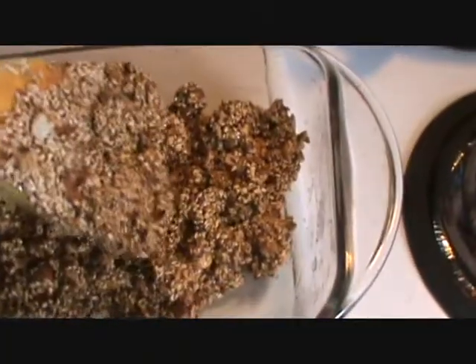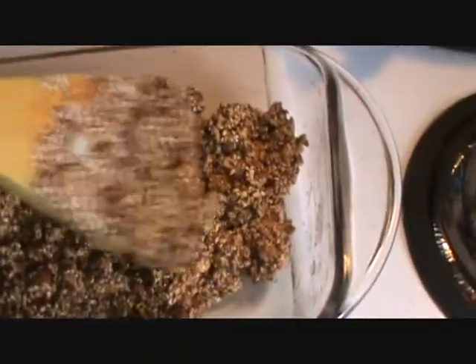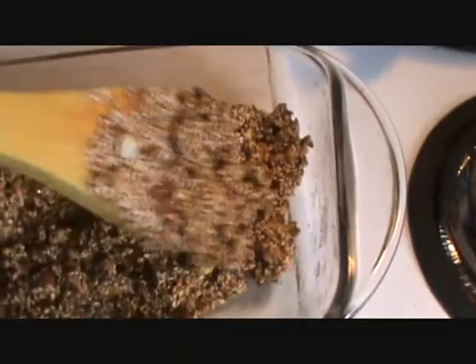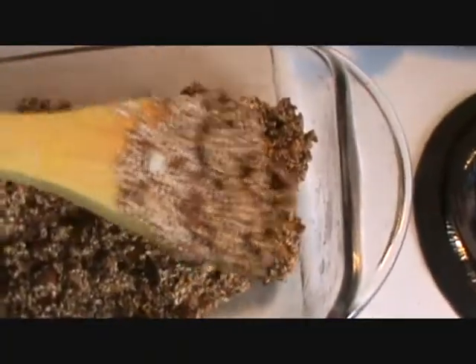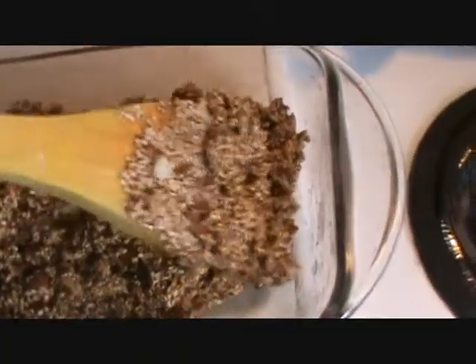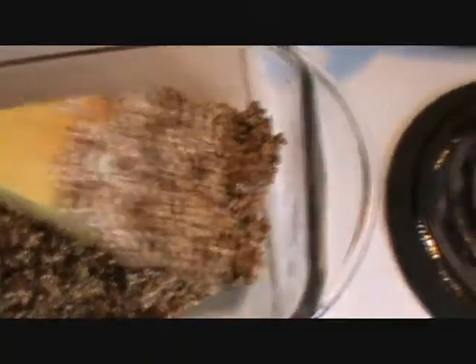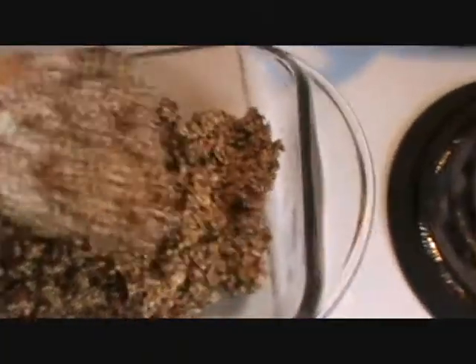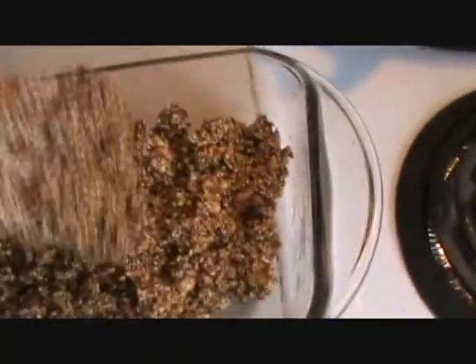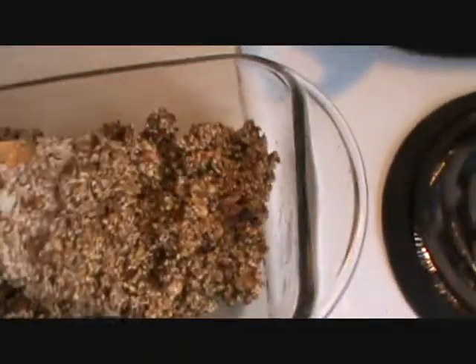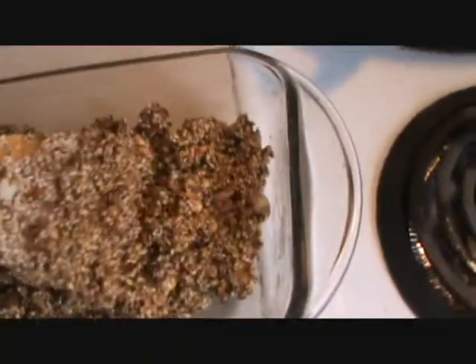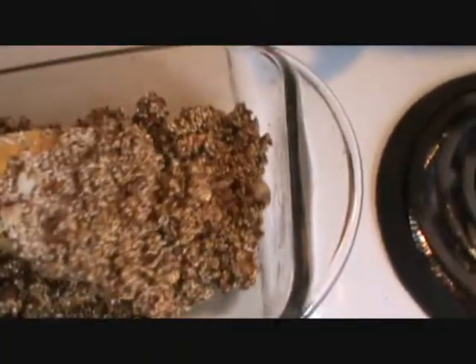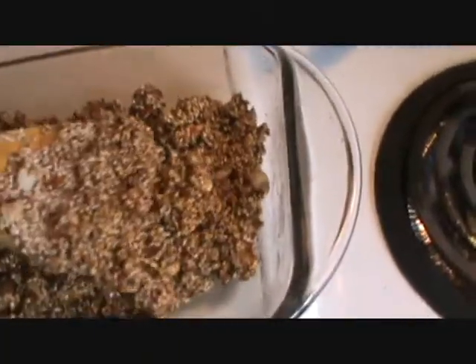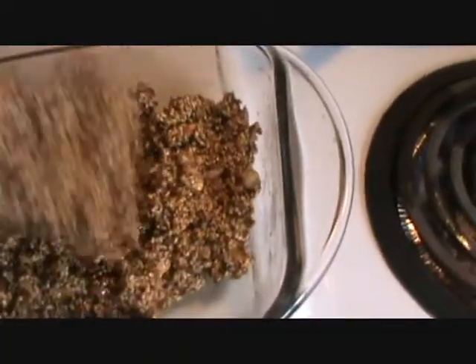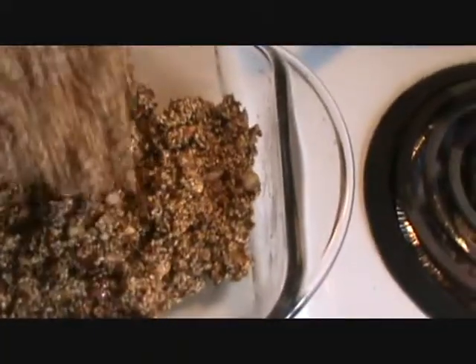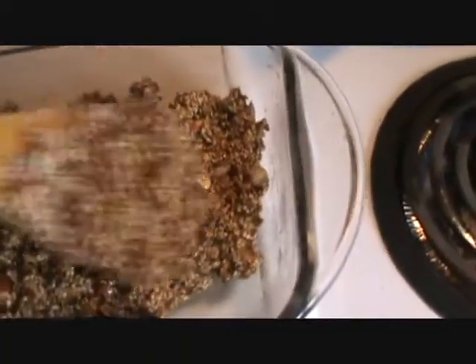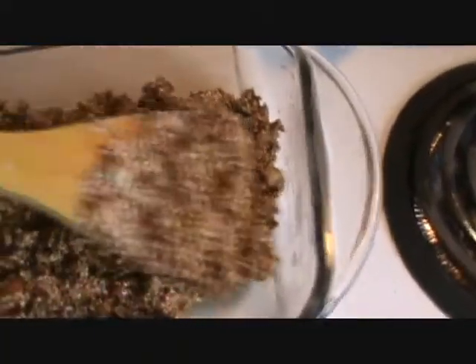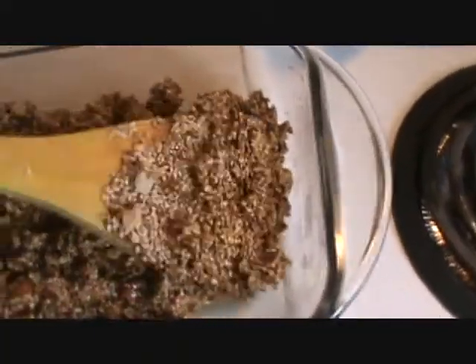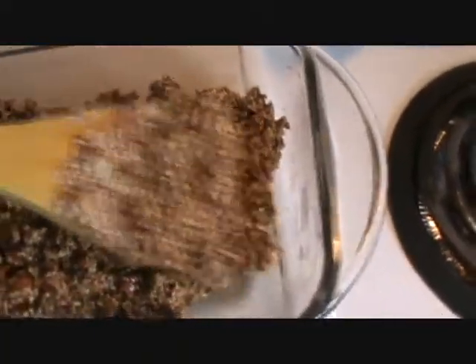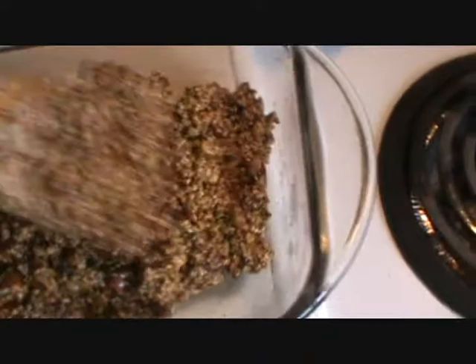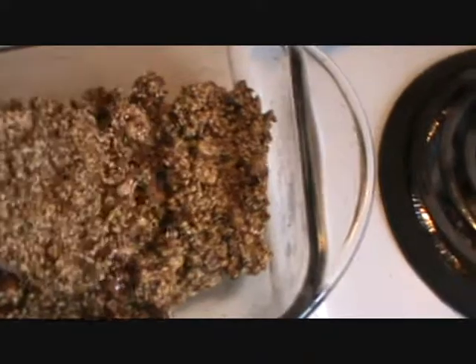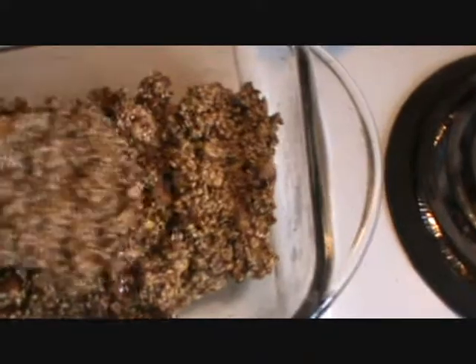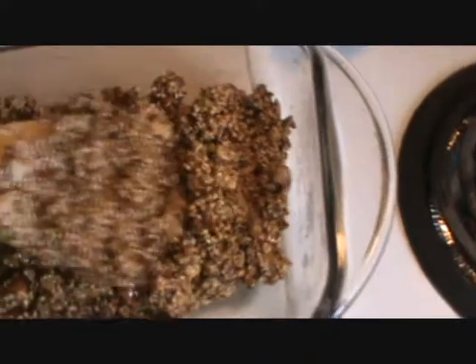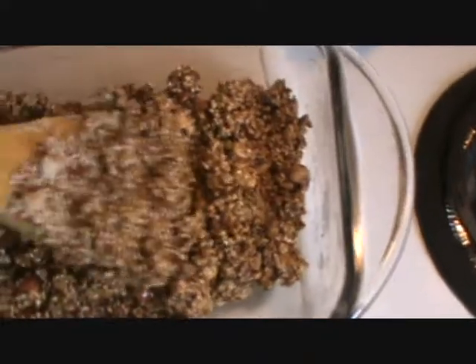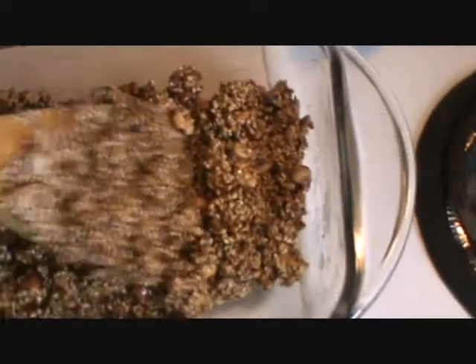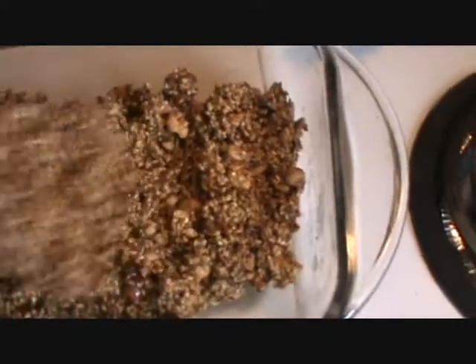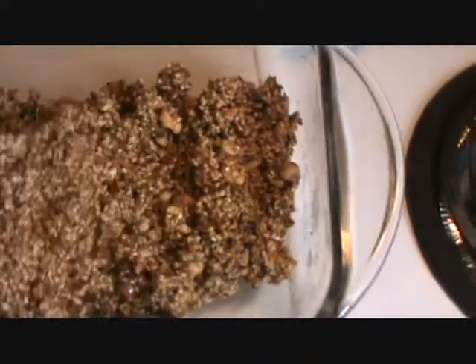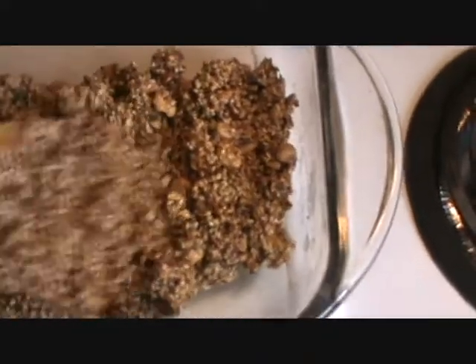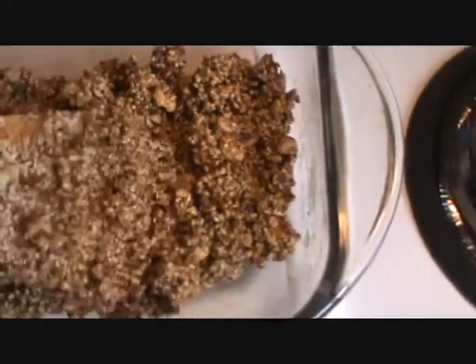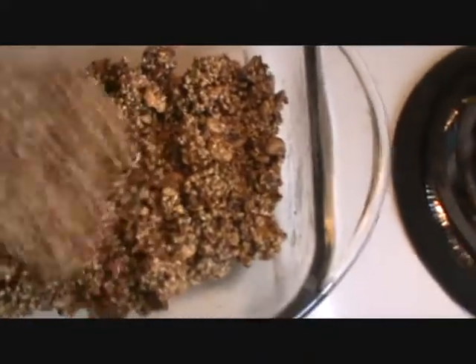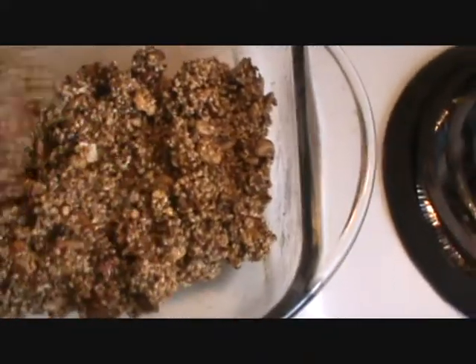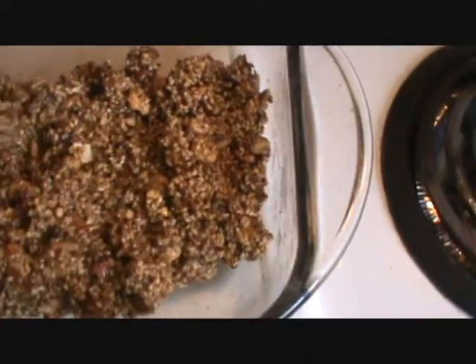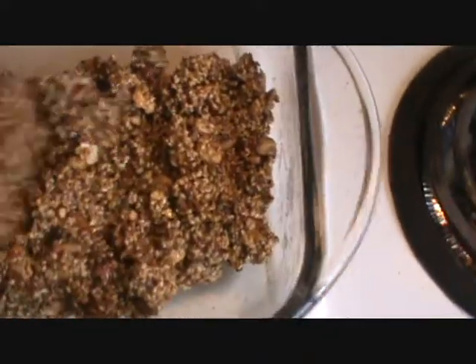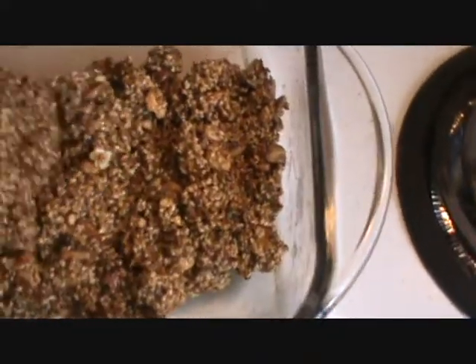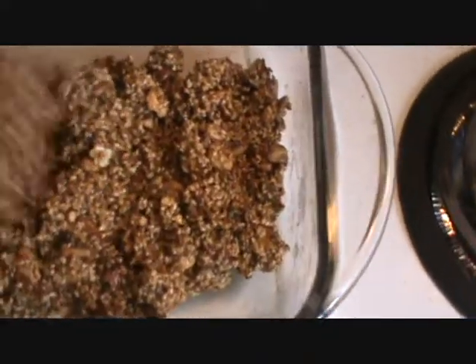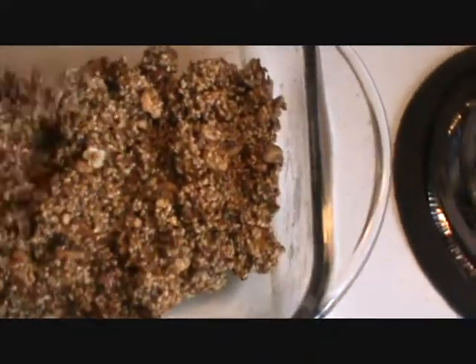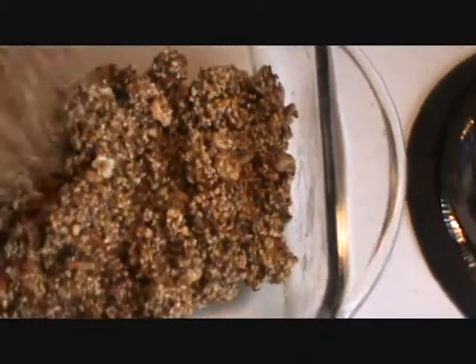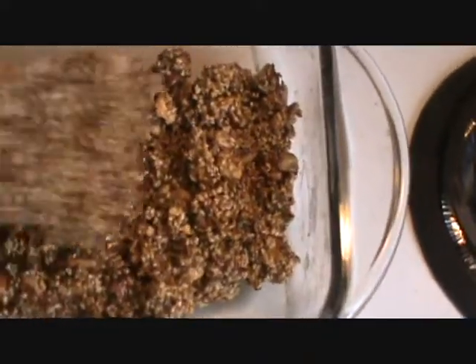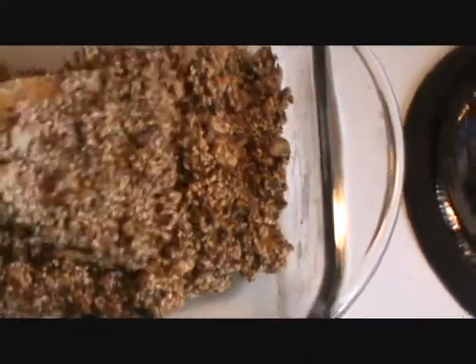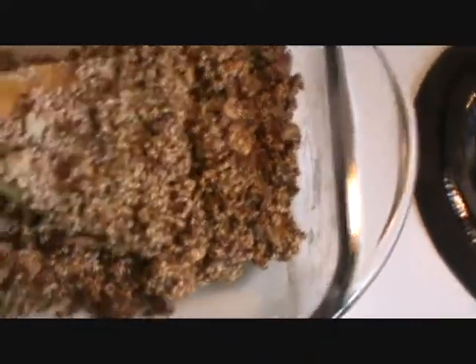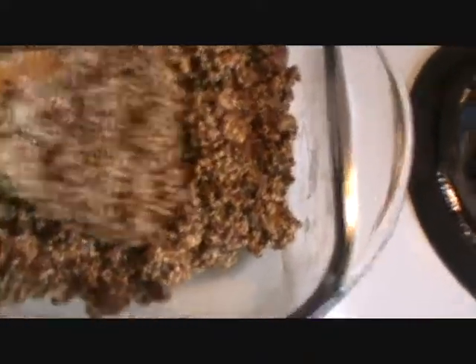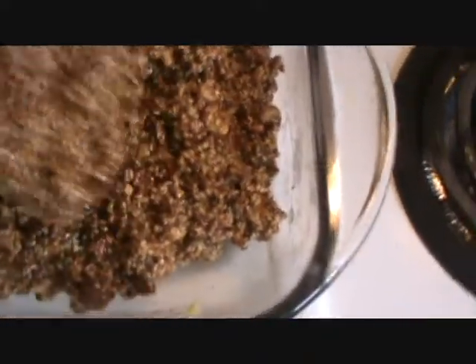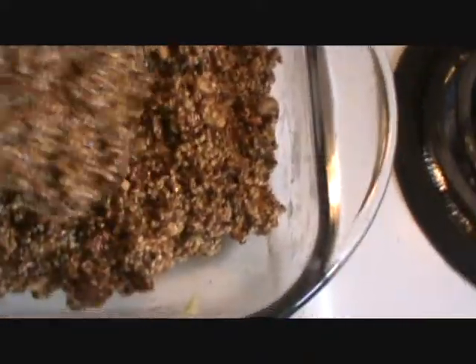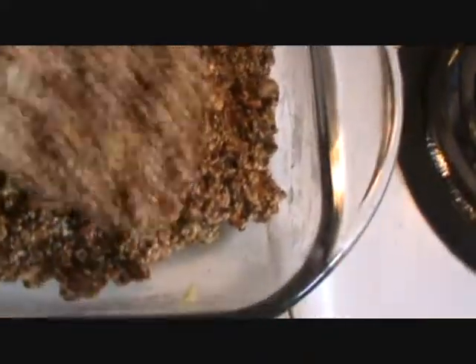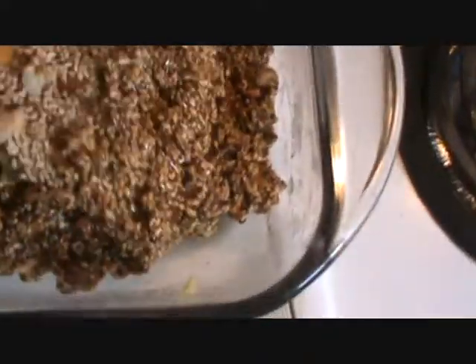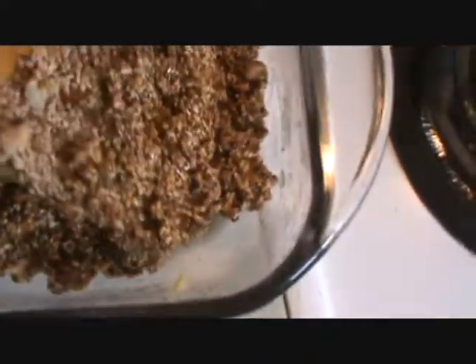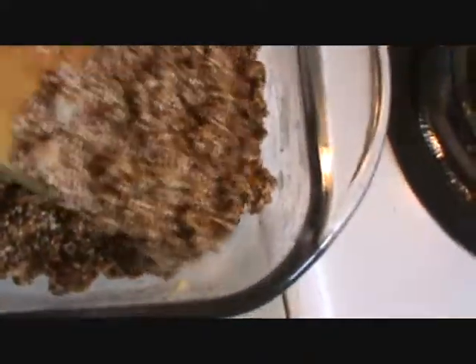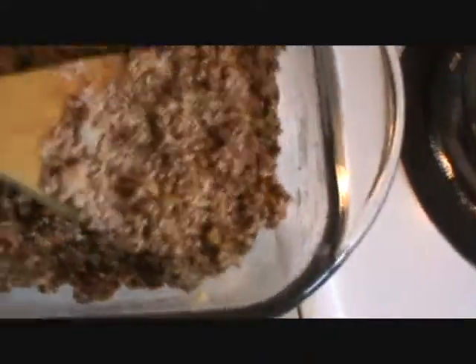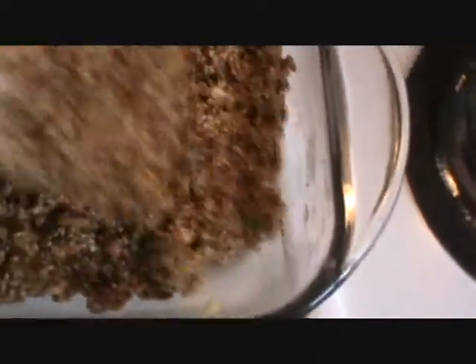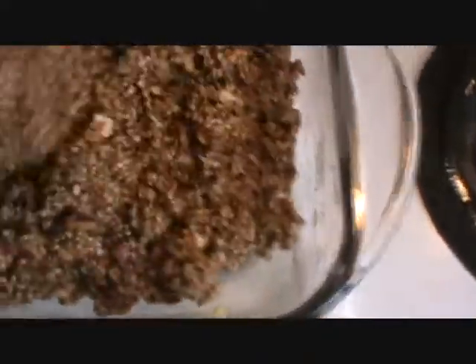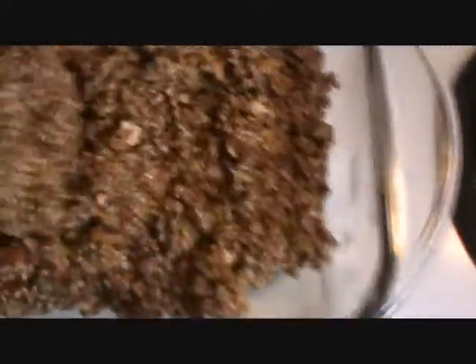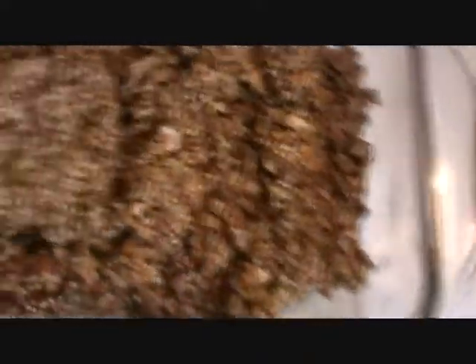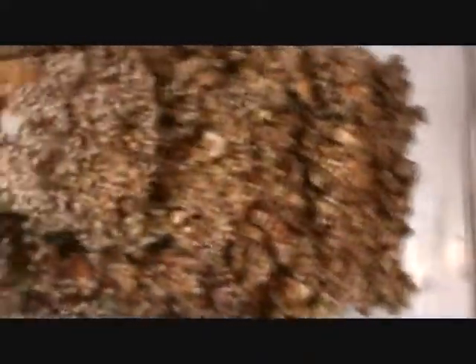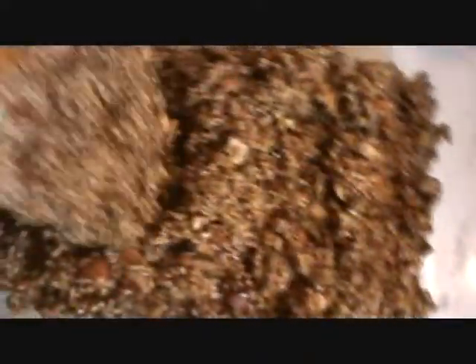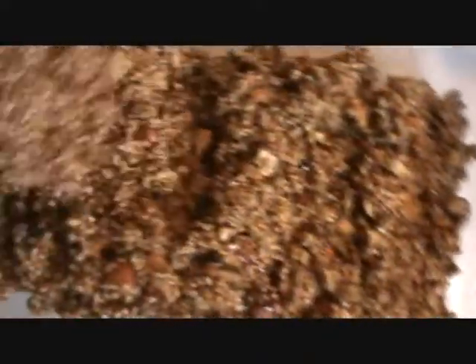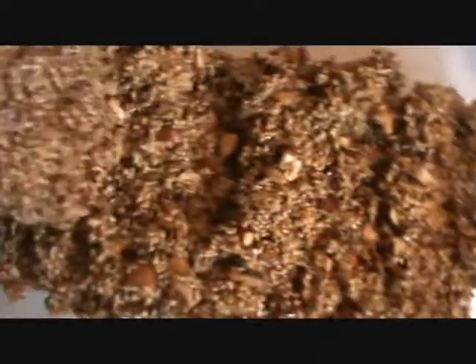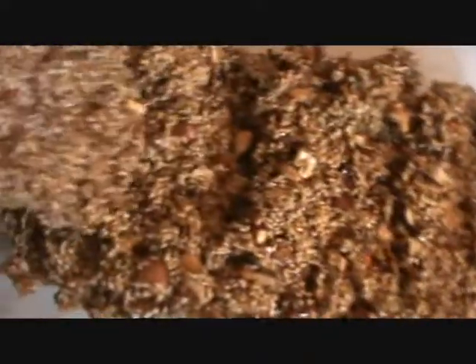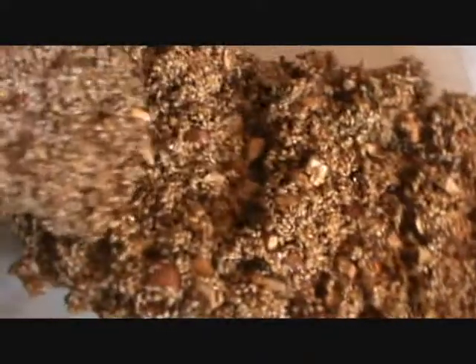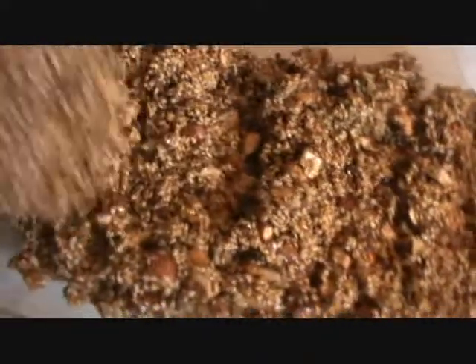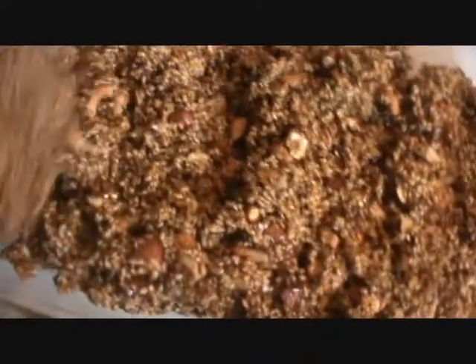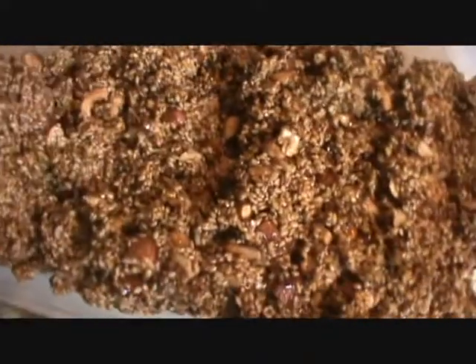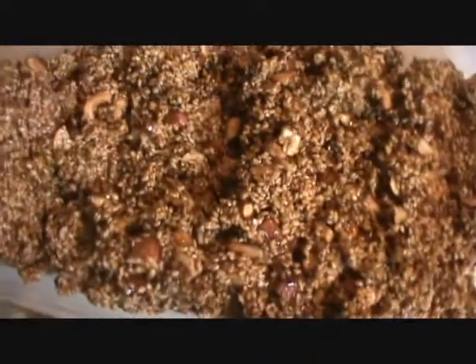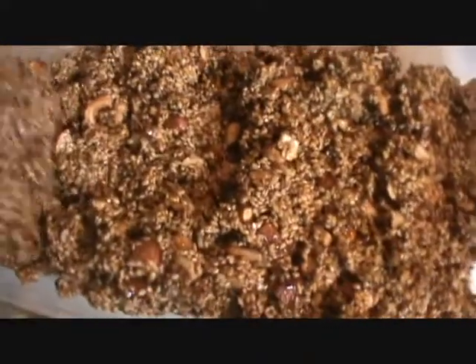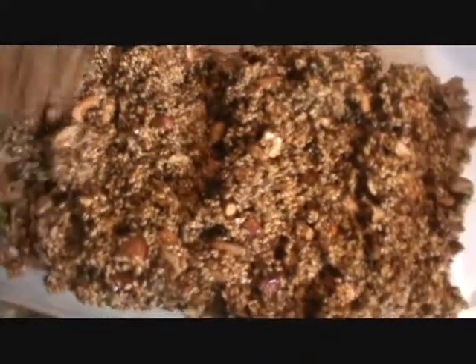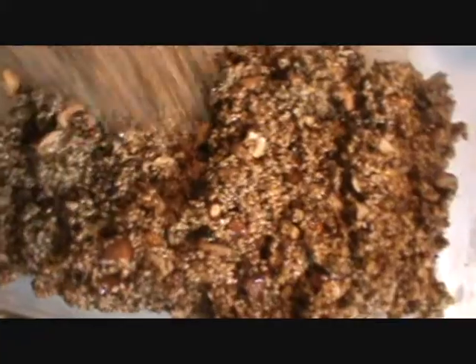Take a baking dish and grease it with butter, and then add this filling.